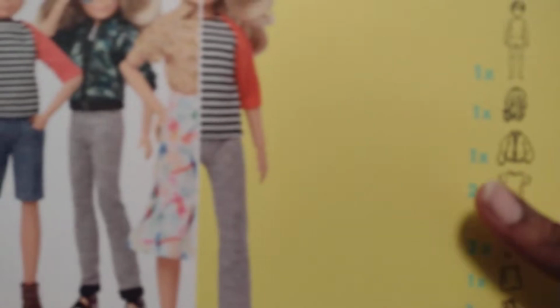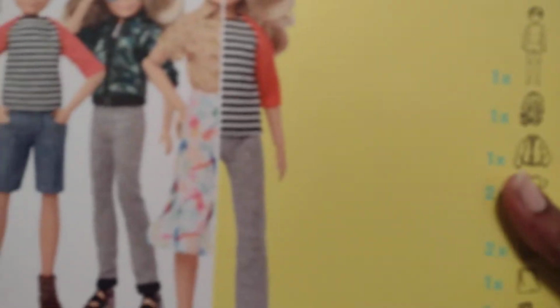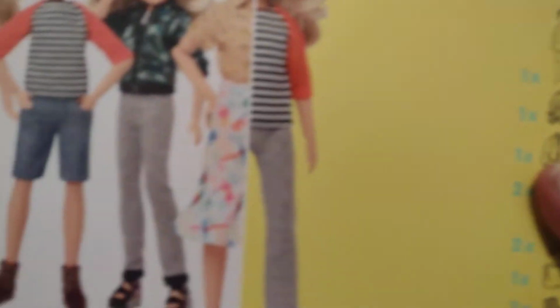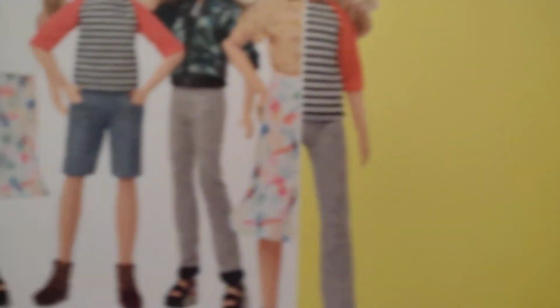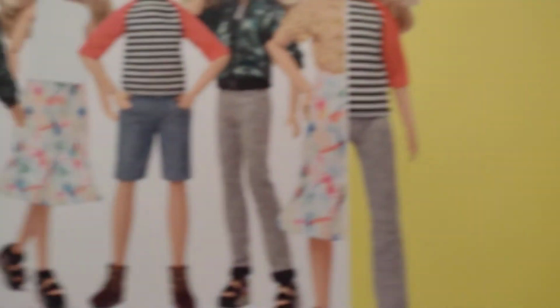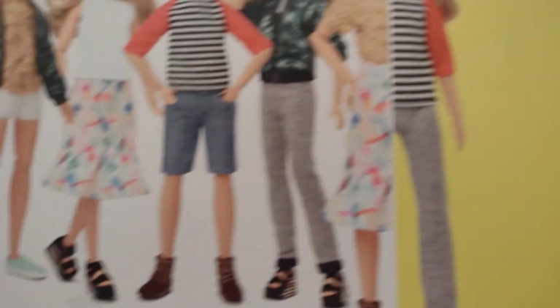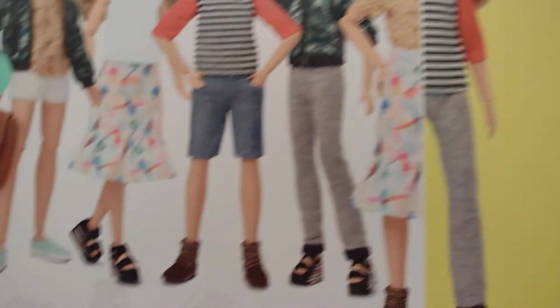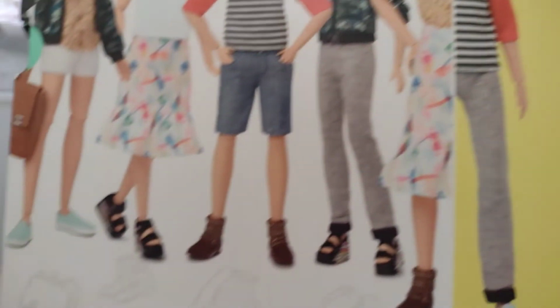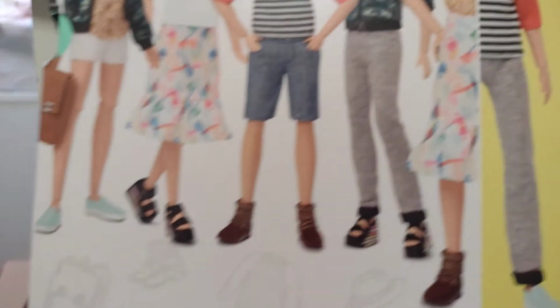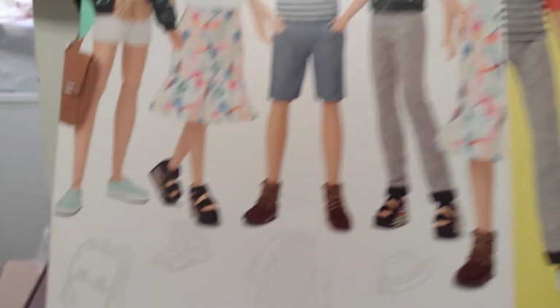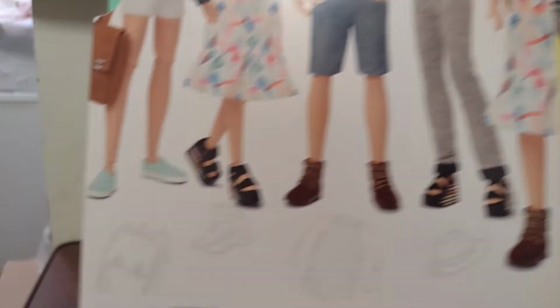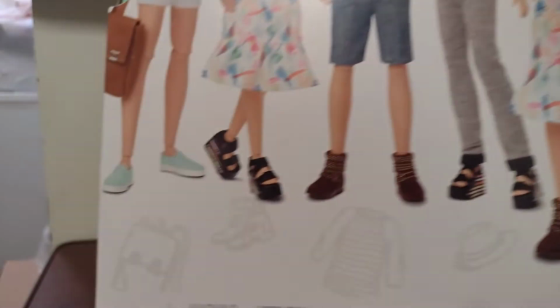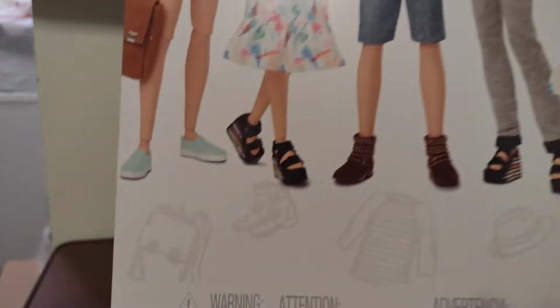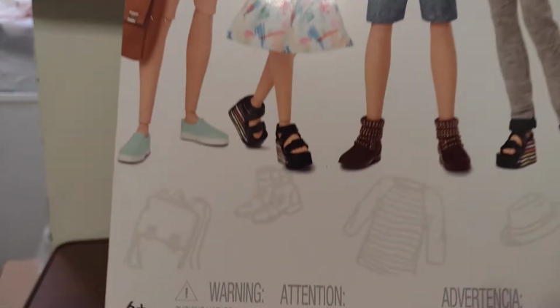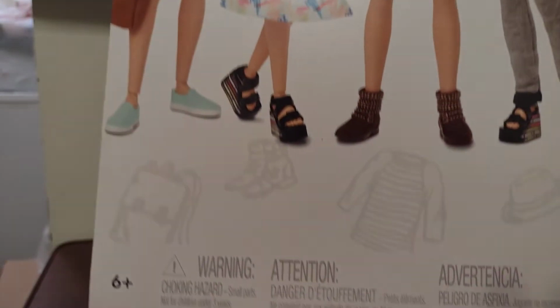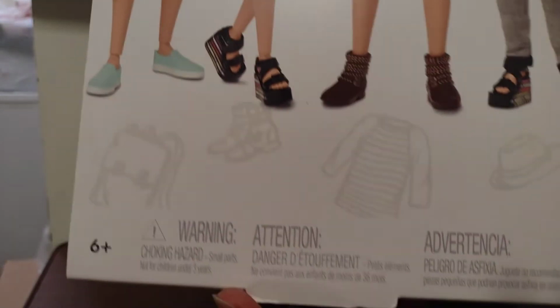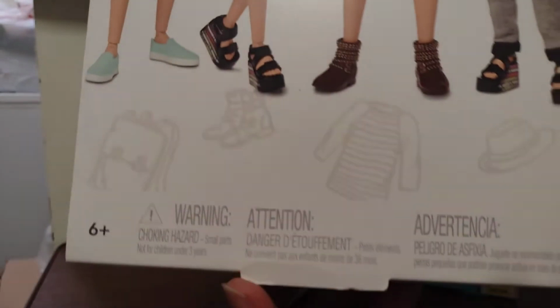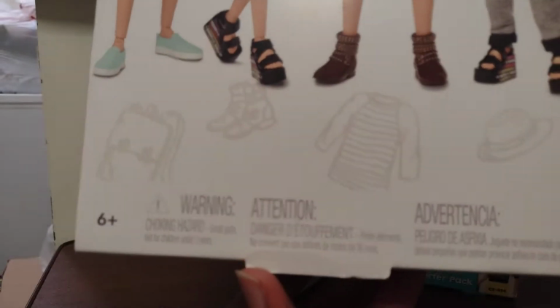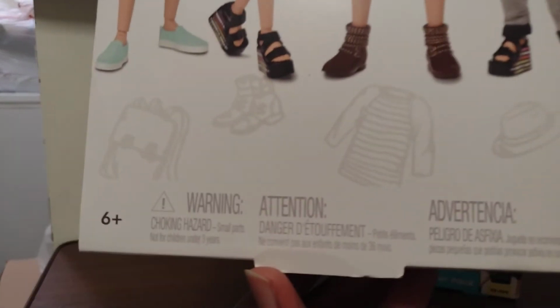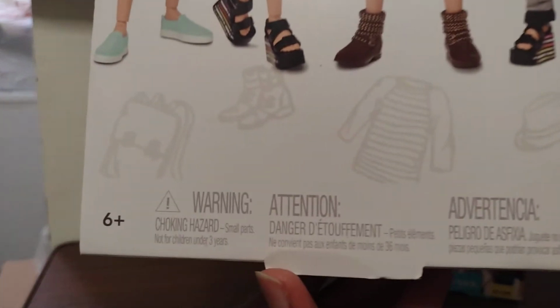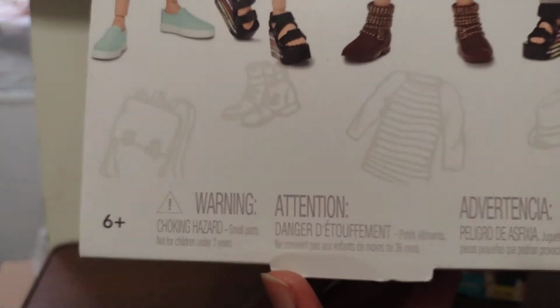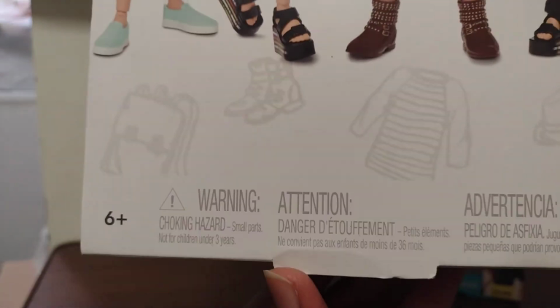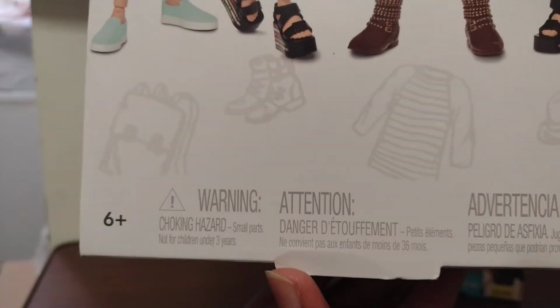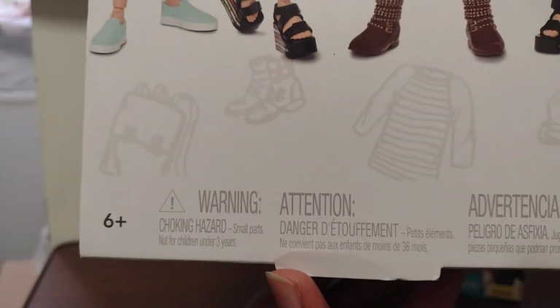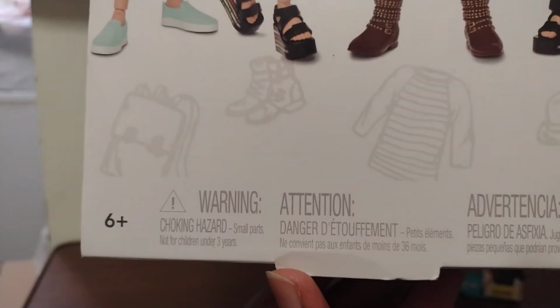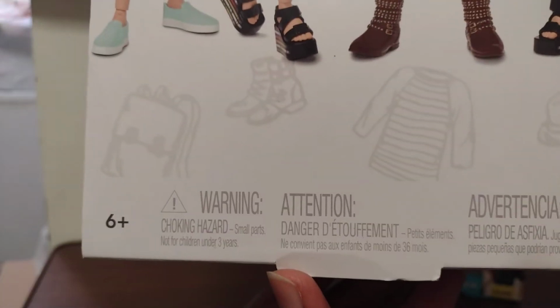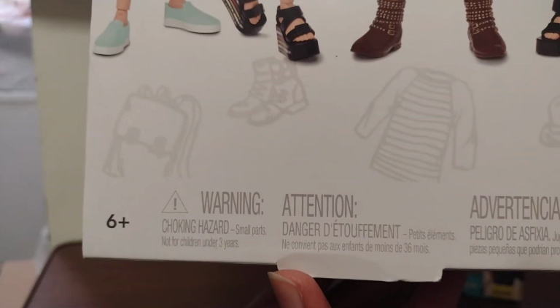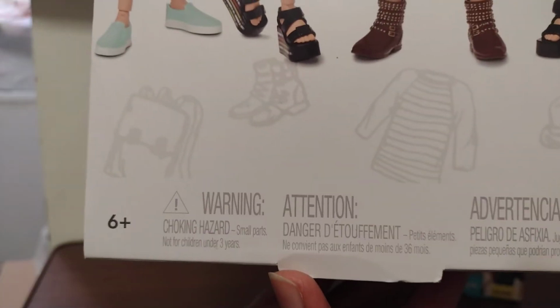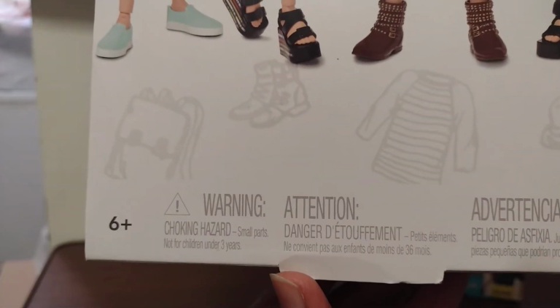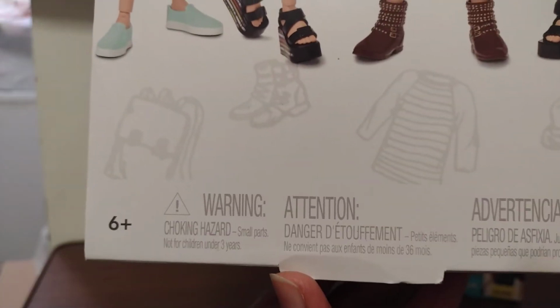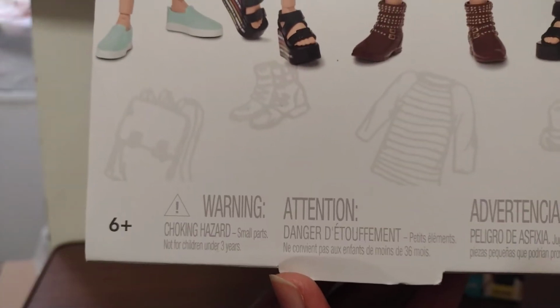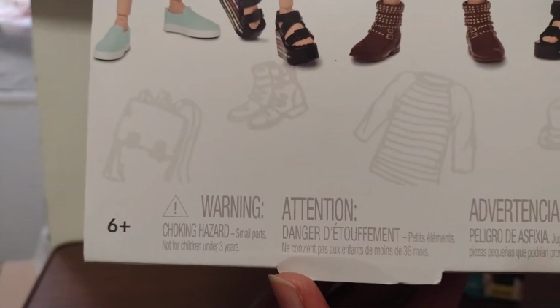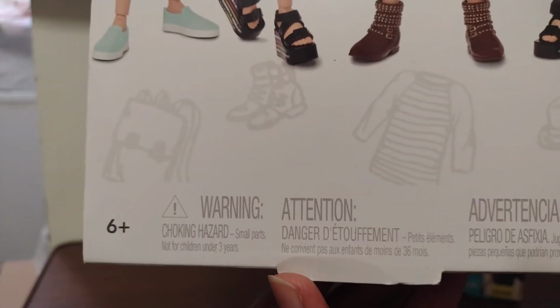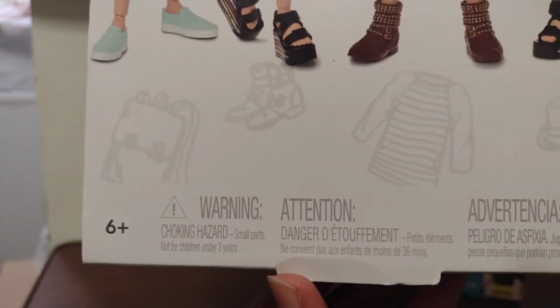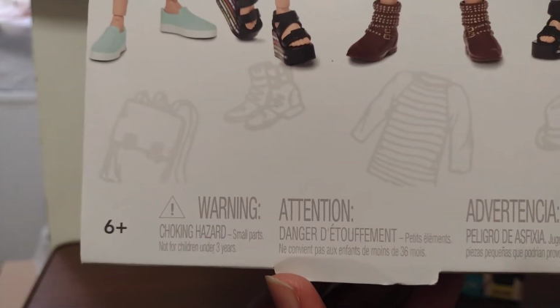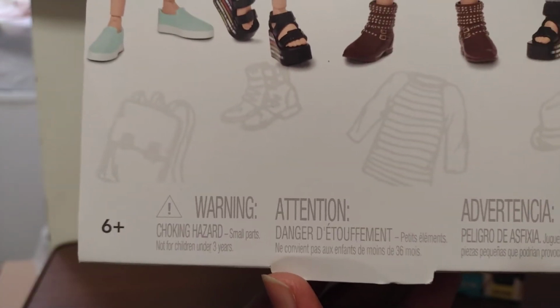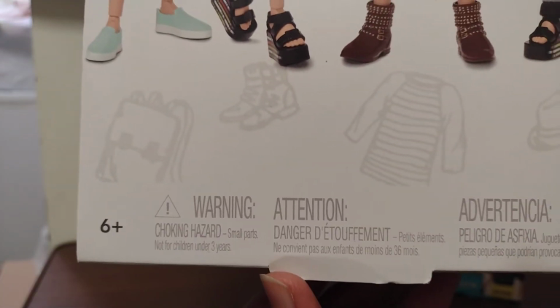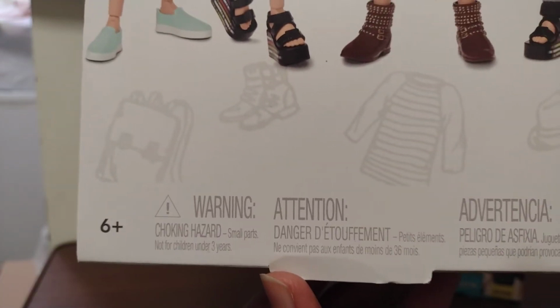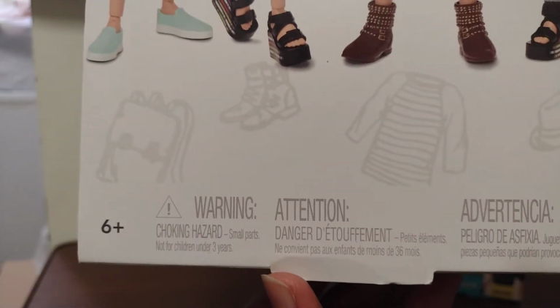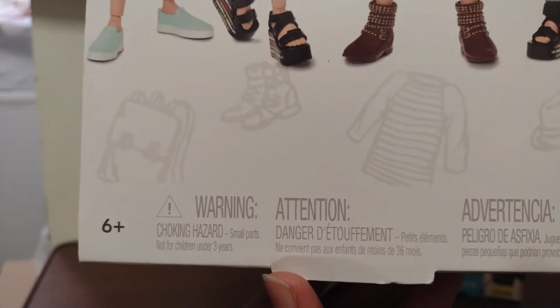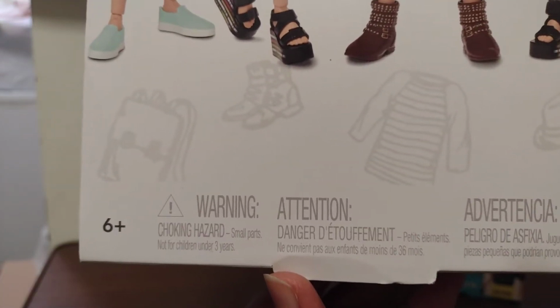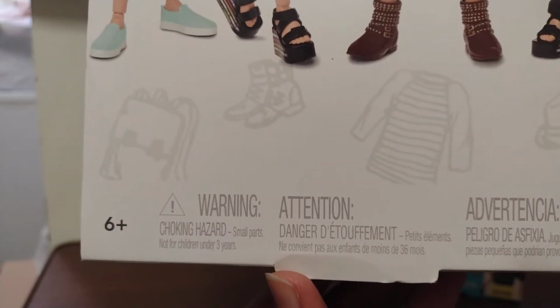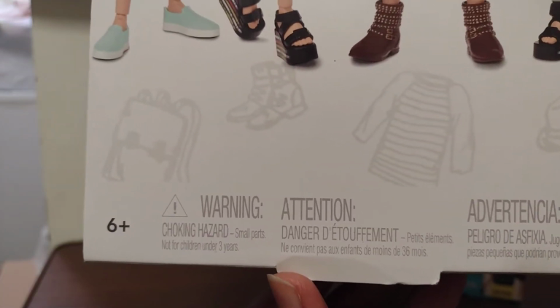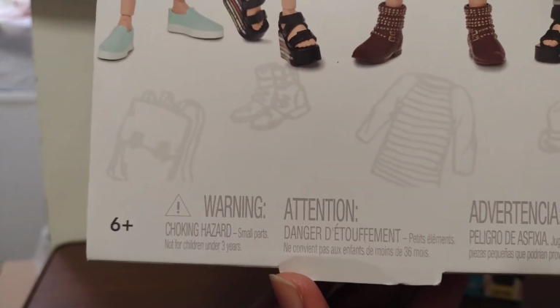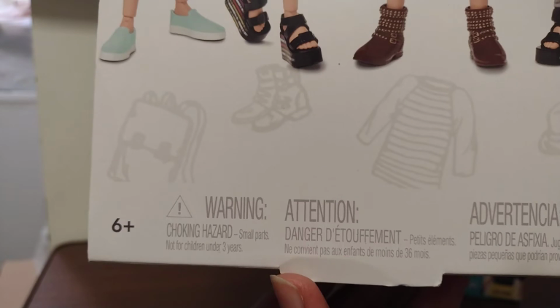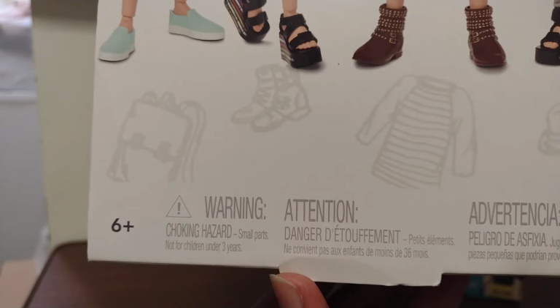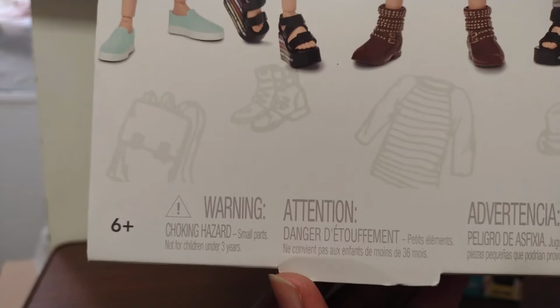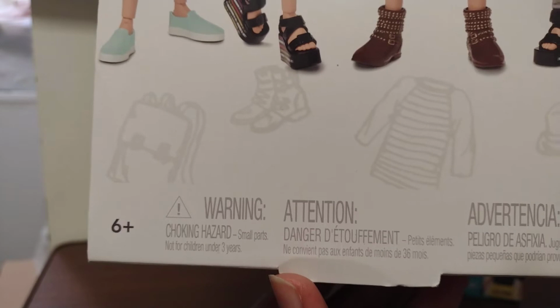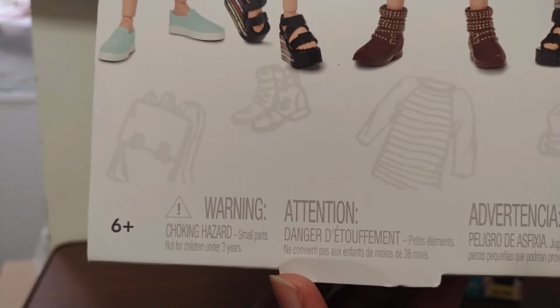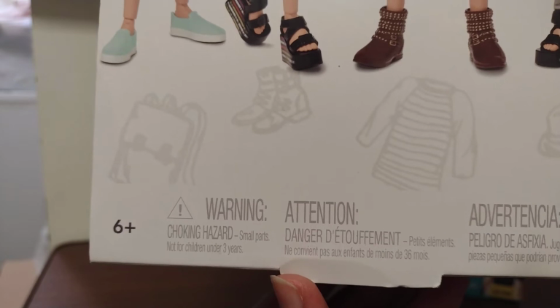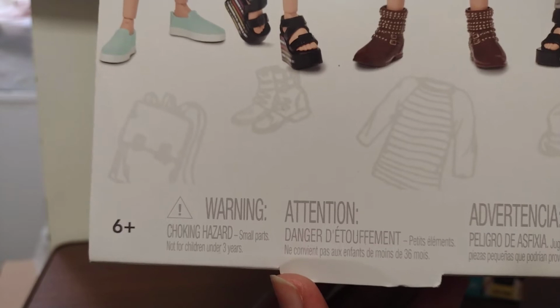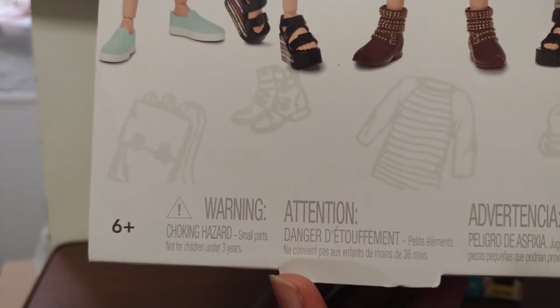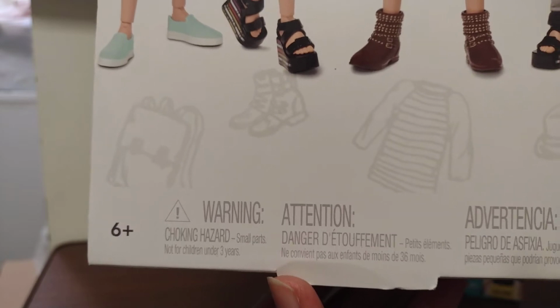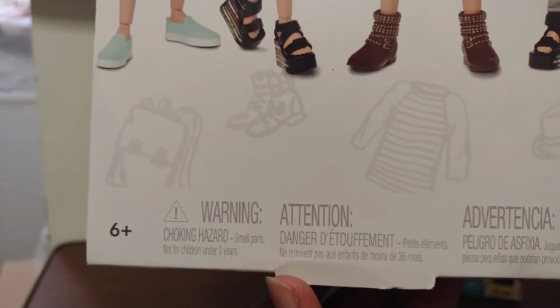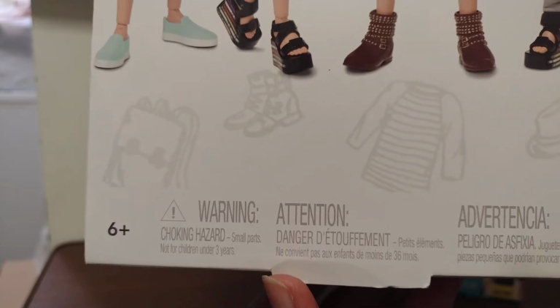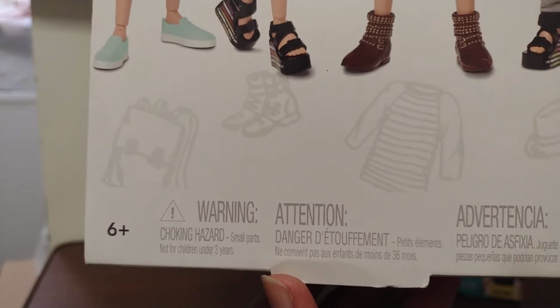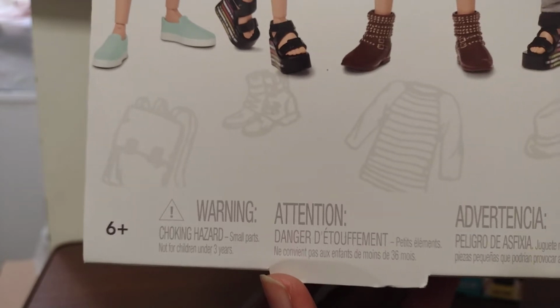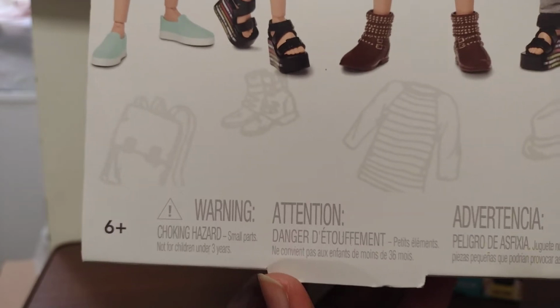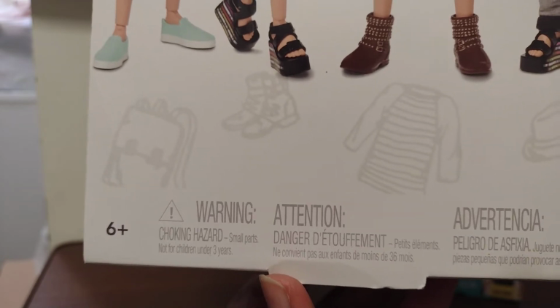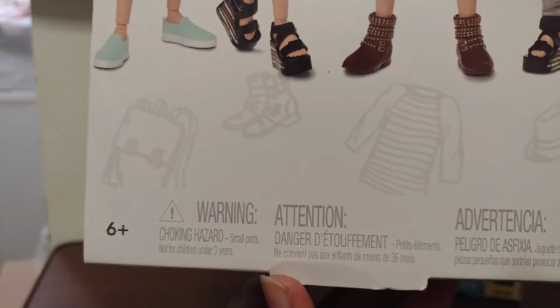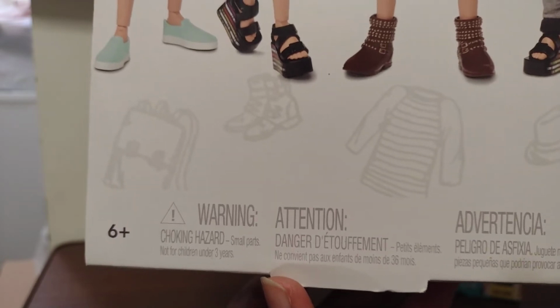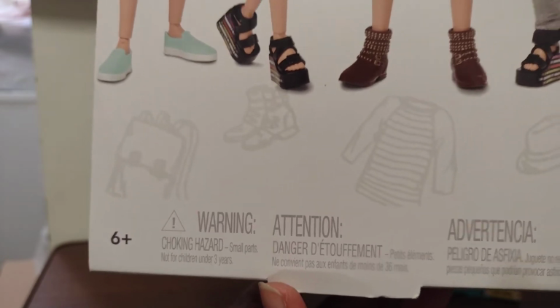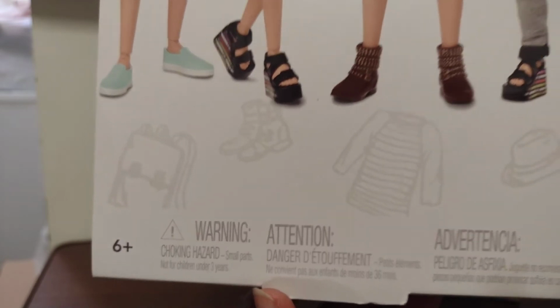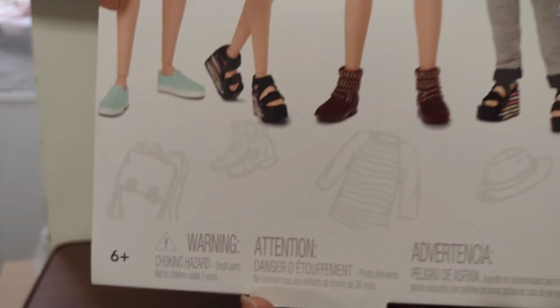This doll is a collector item for children ages six and up, or adult collectors like me, who are older than six.